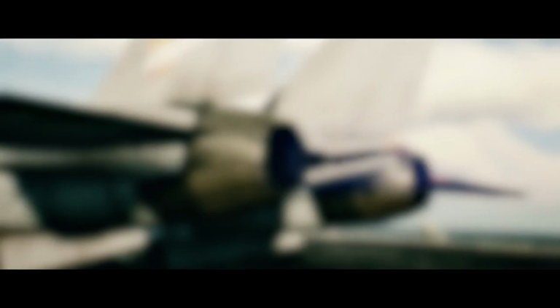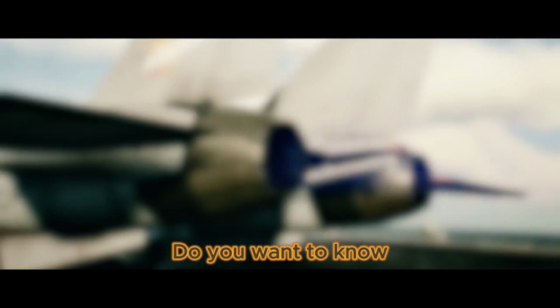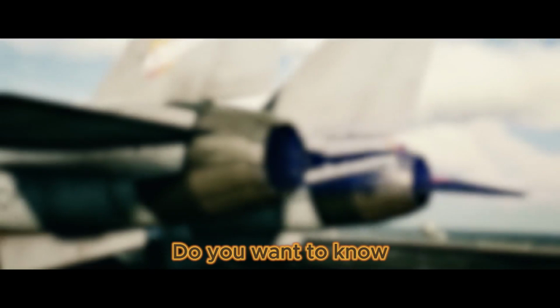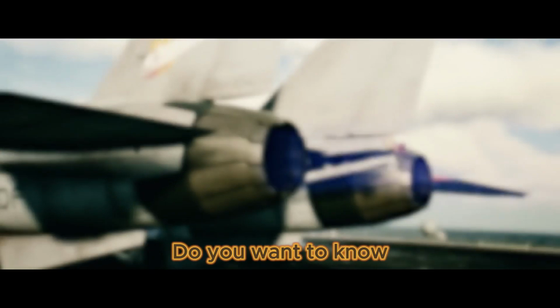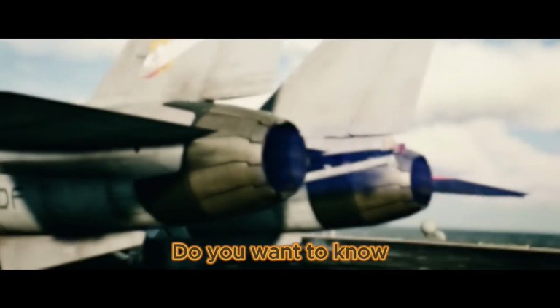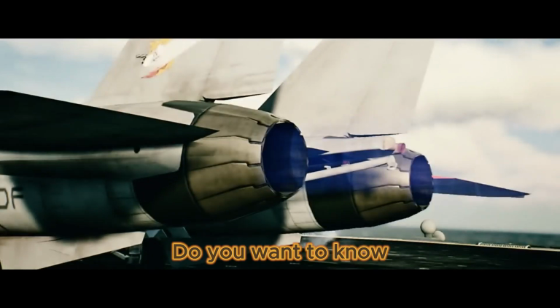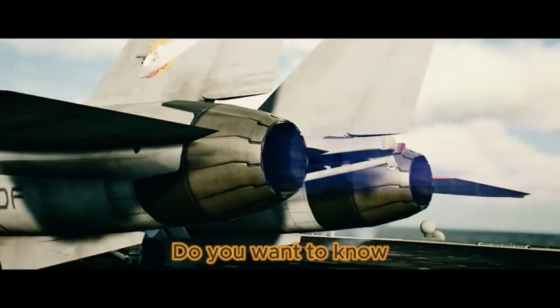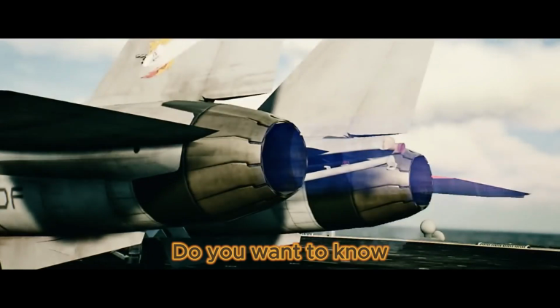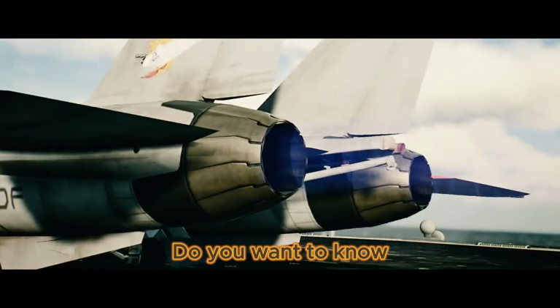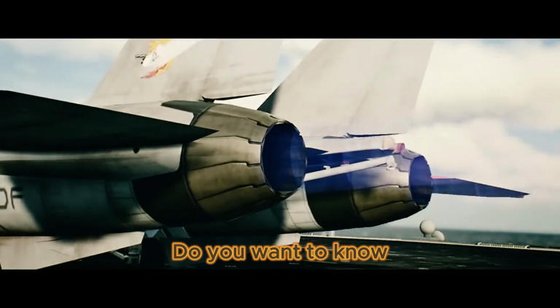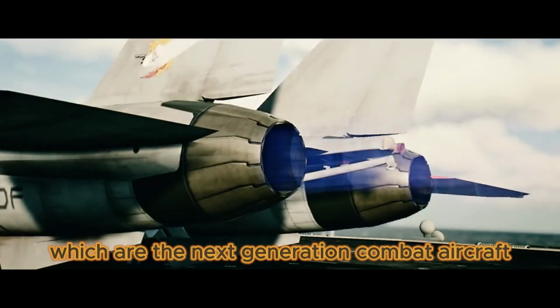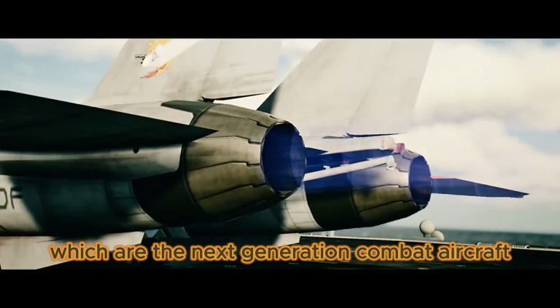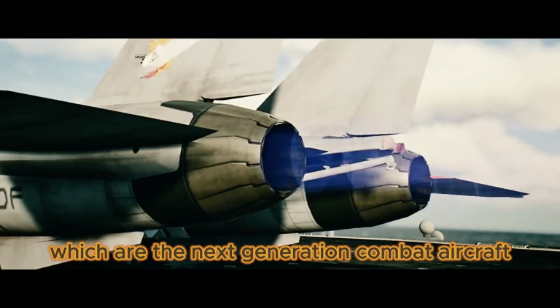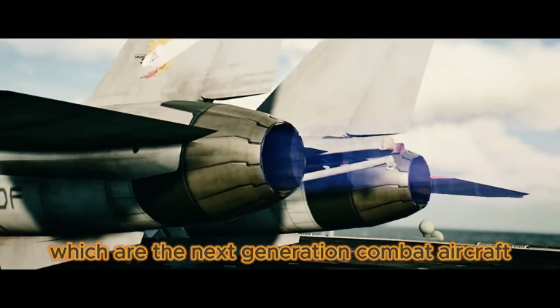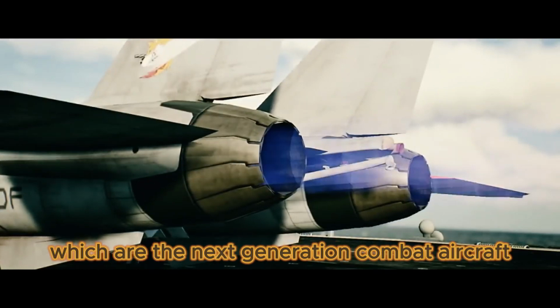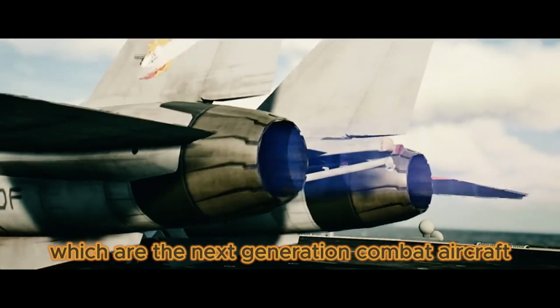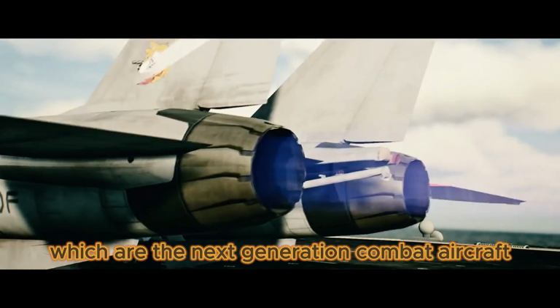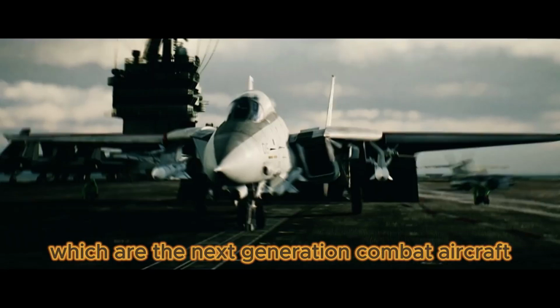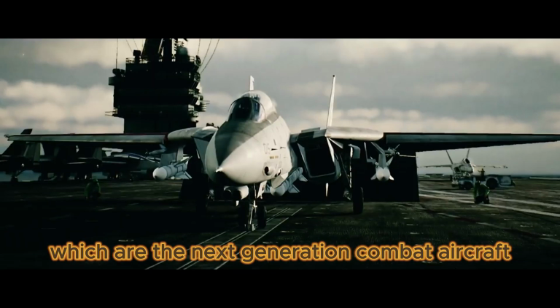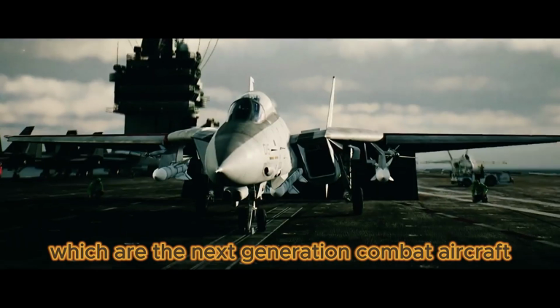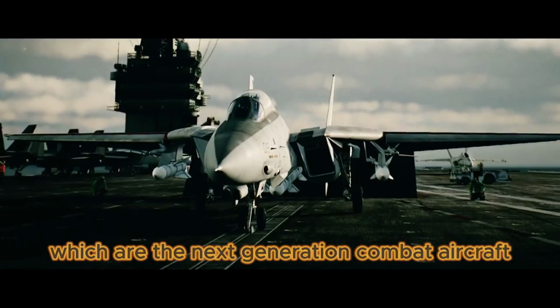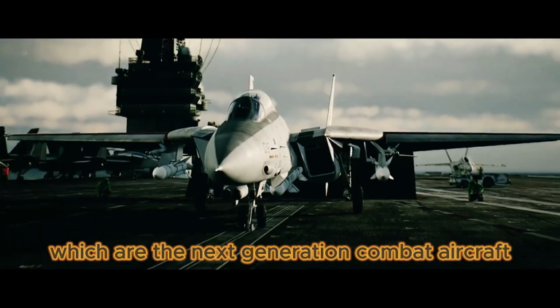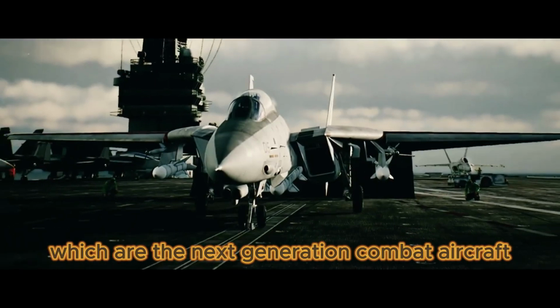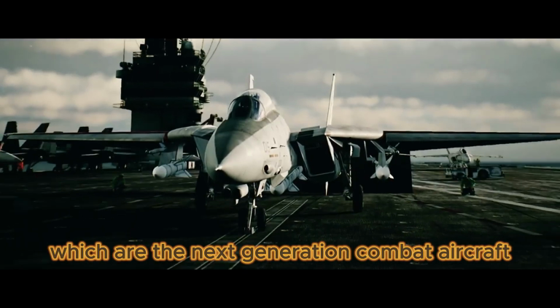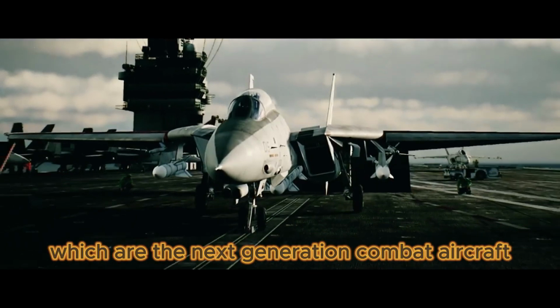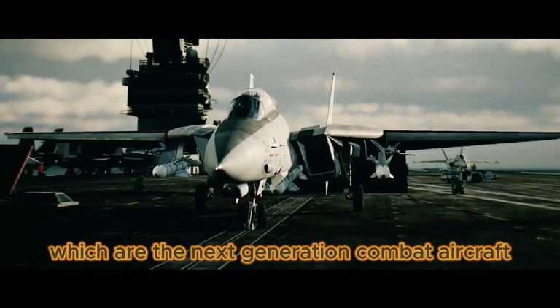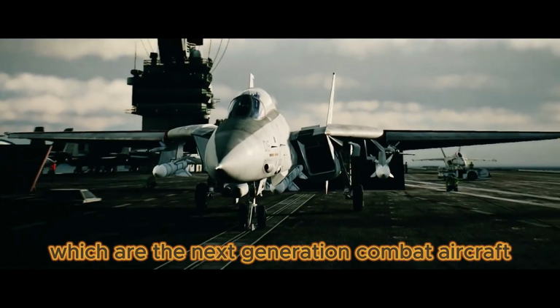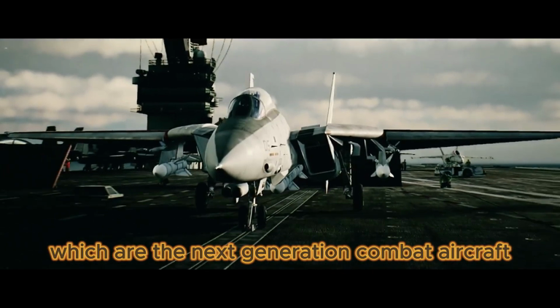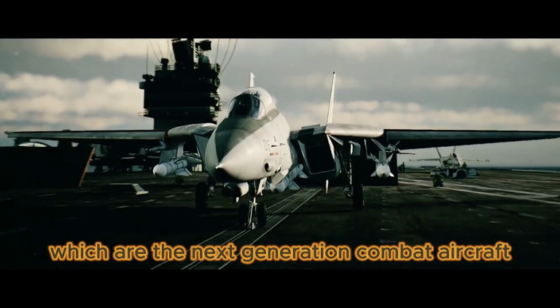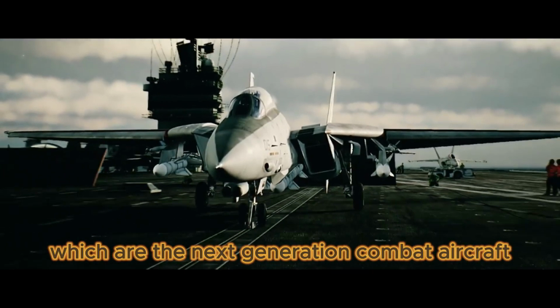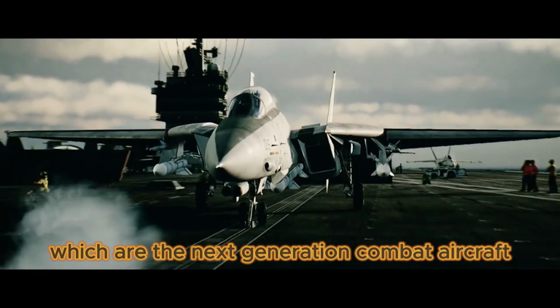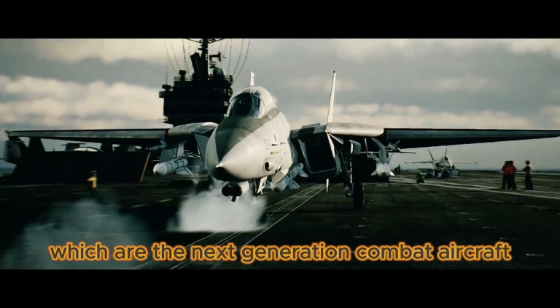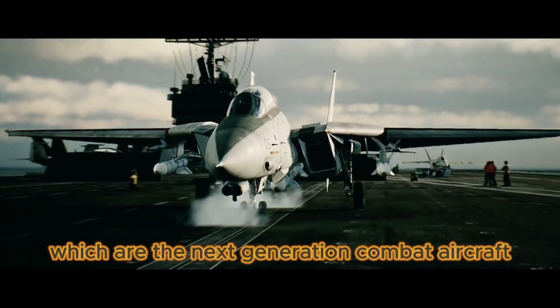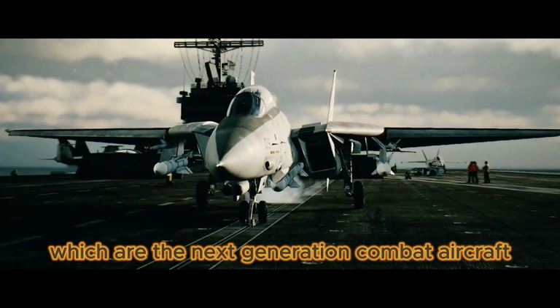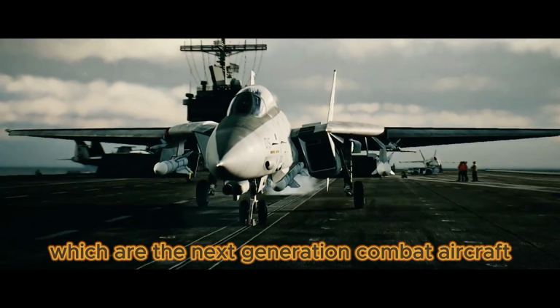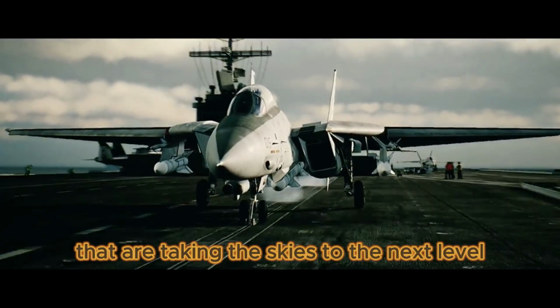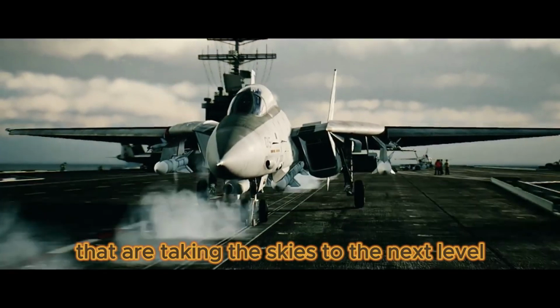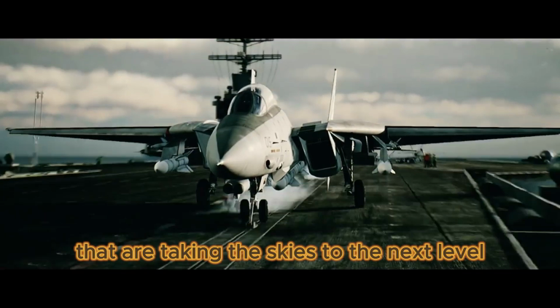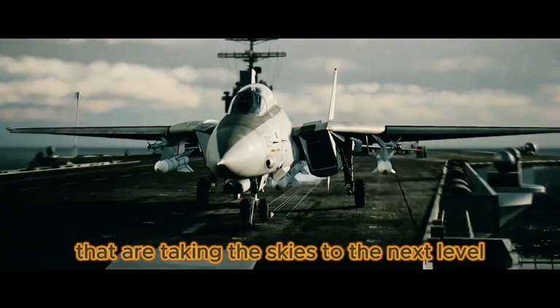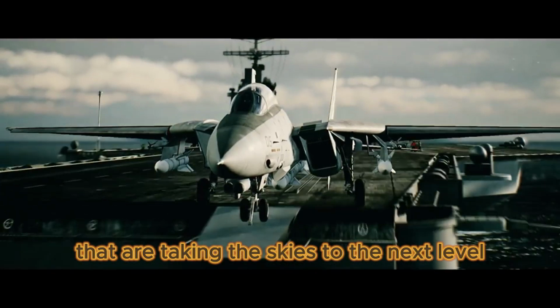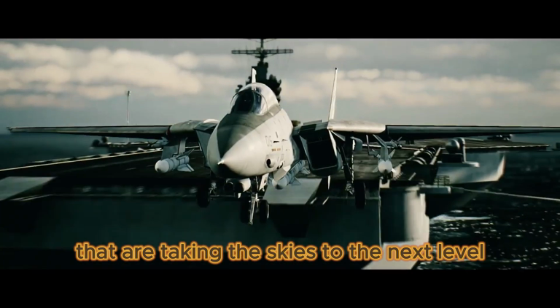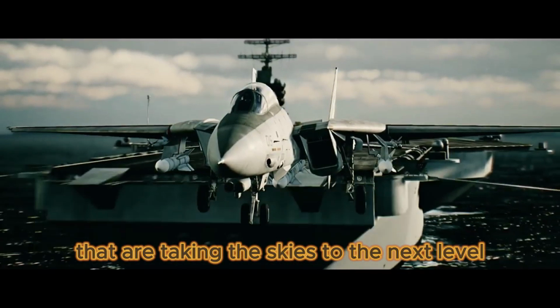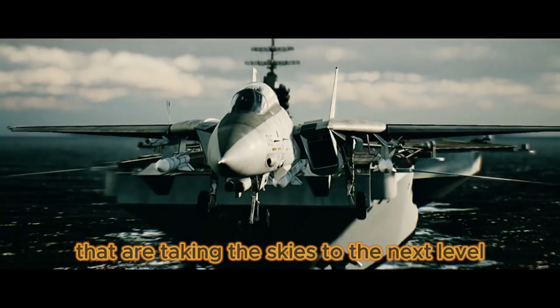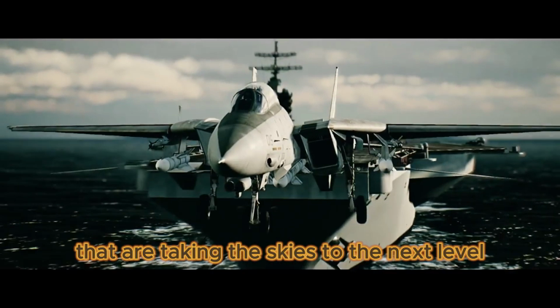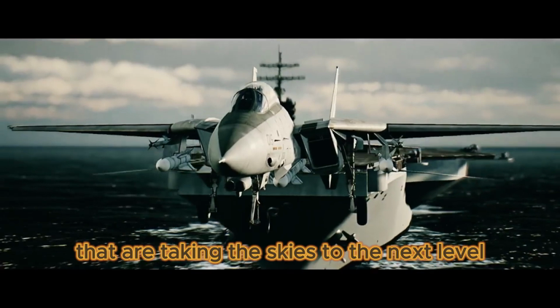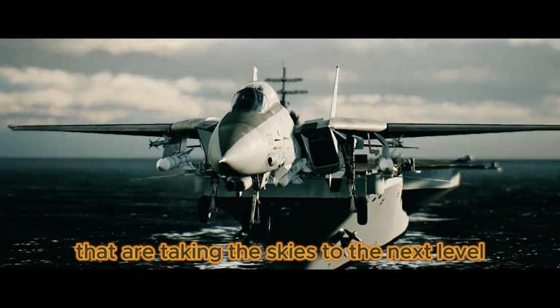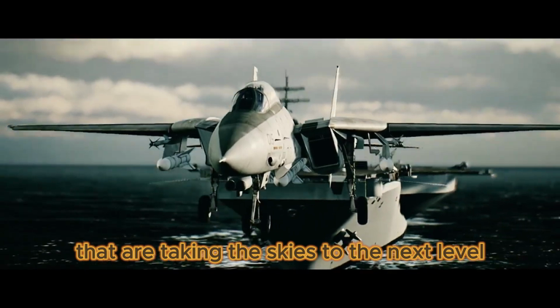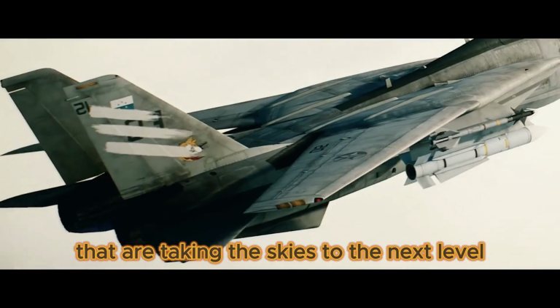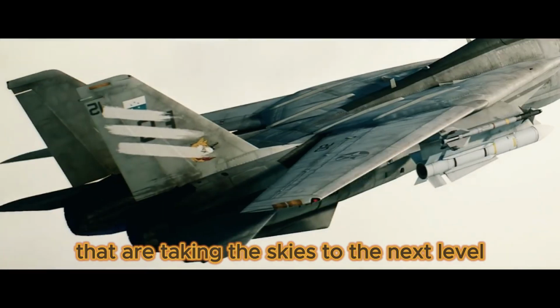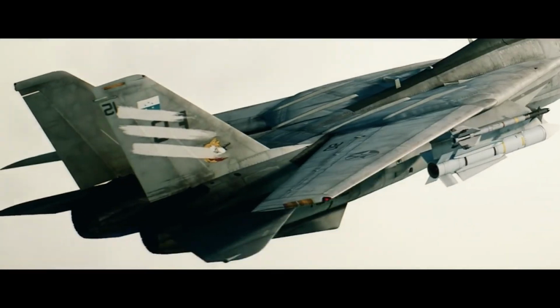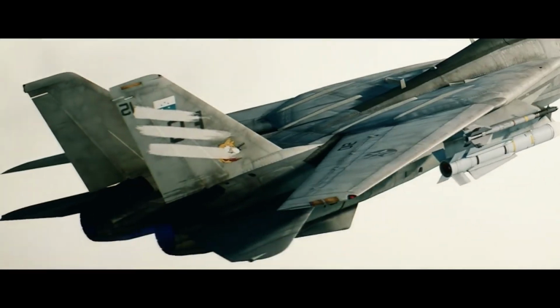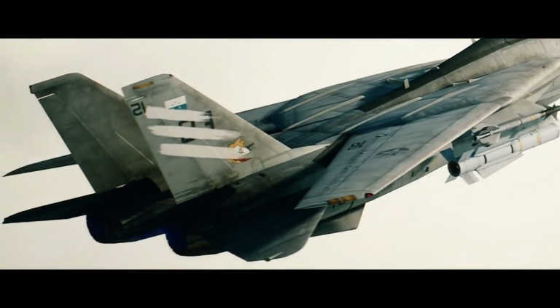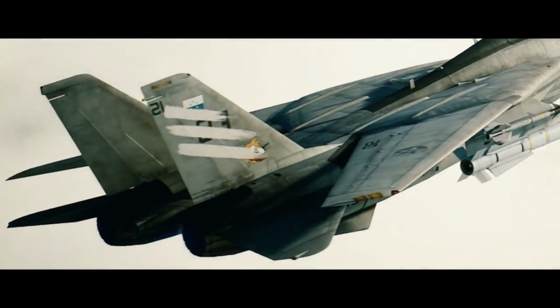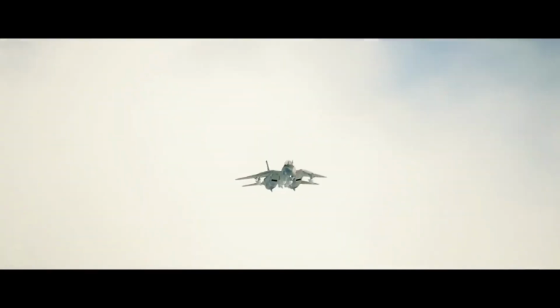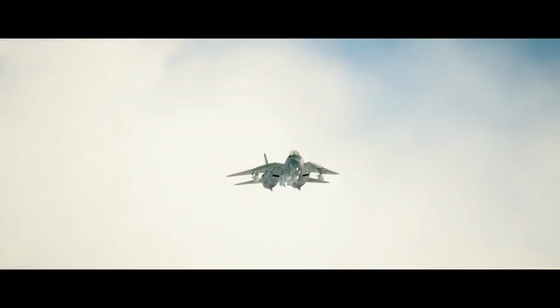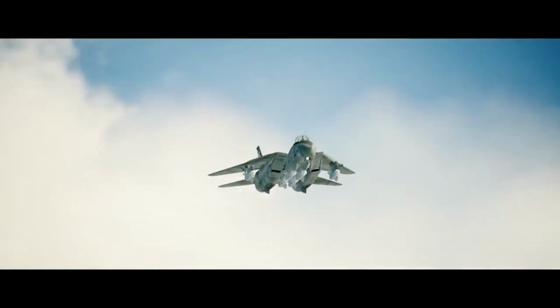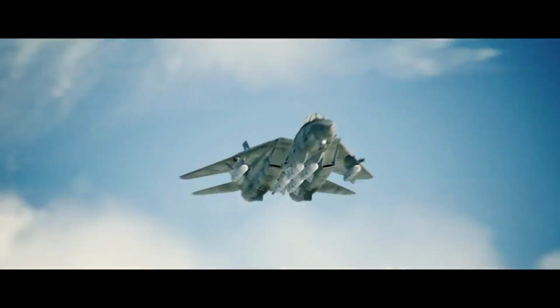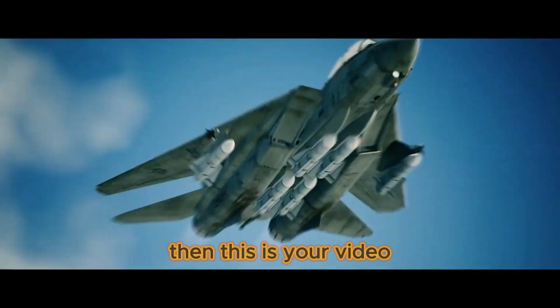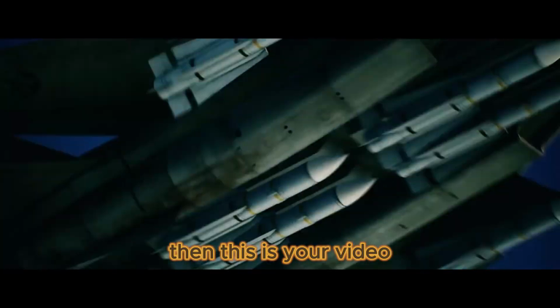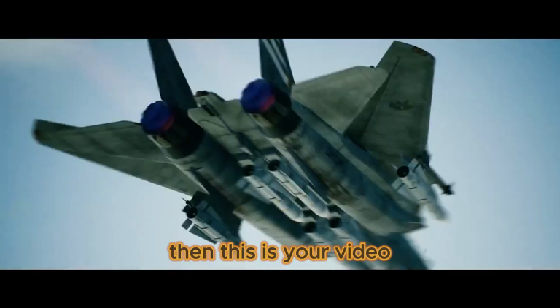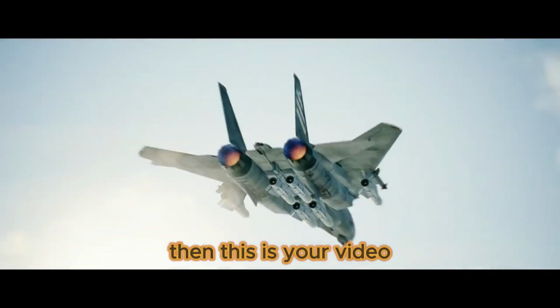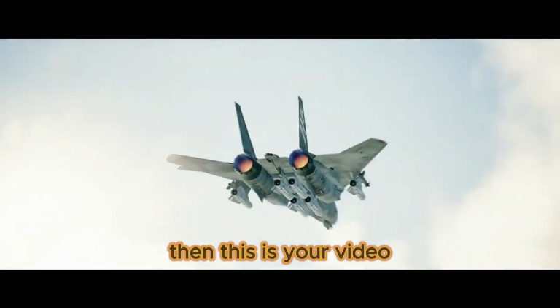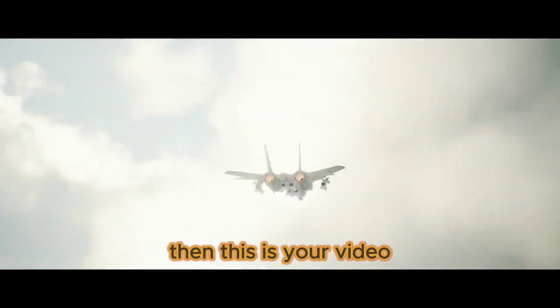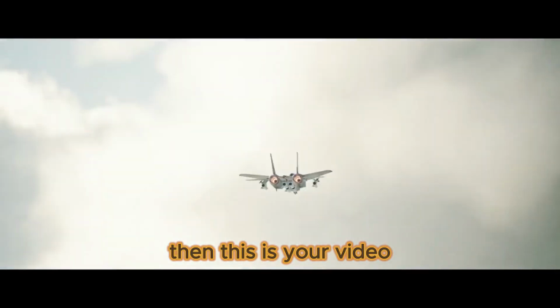Do you want to know which are the next-generation combat aircraft that are taking the skies to the next level? Then this is your video.